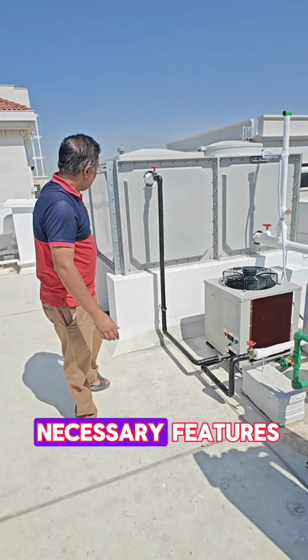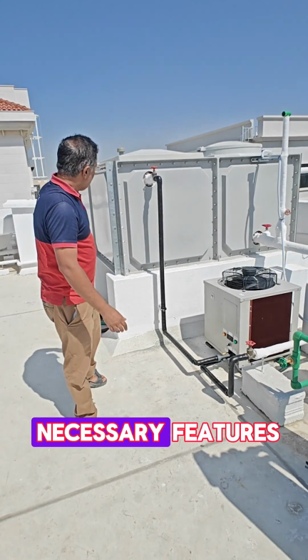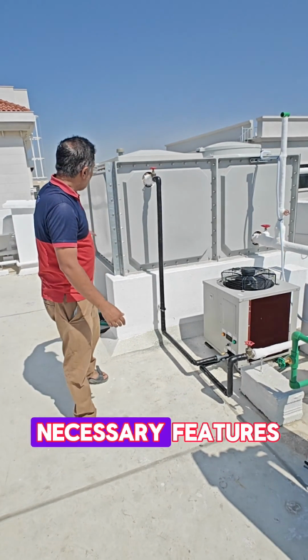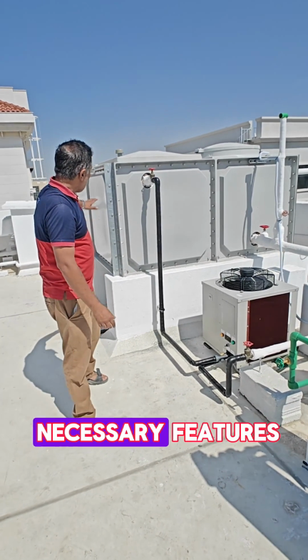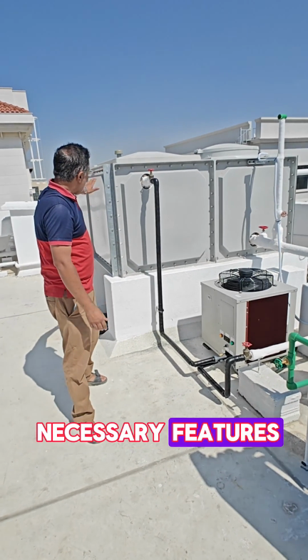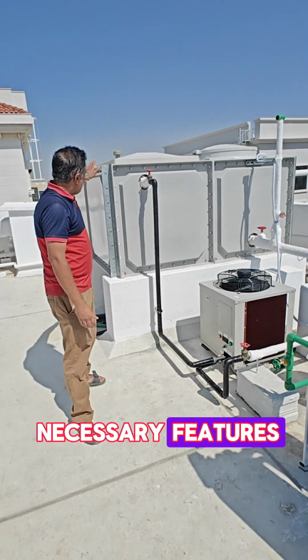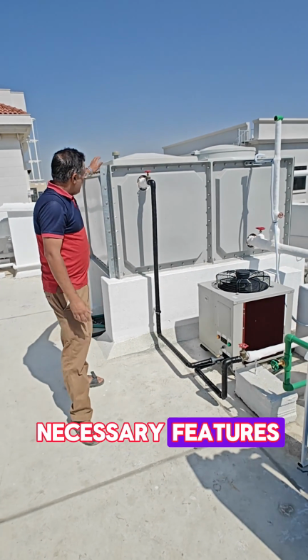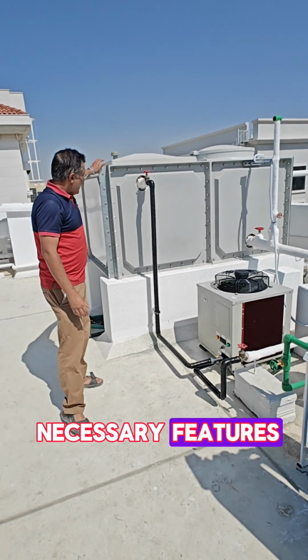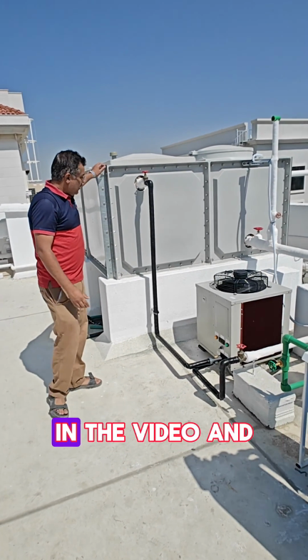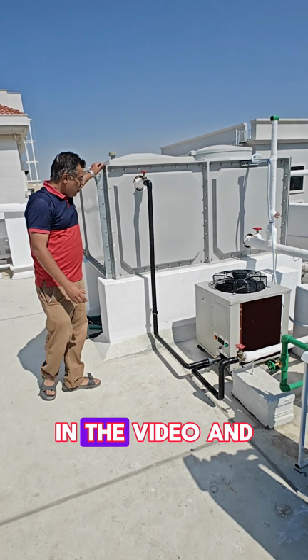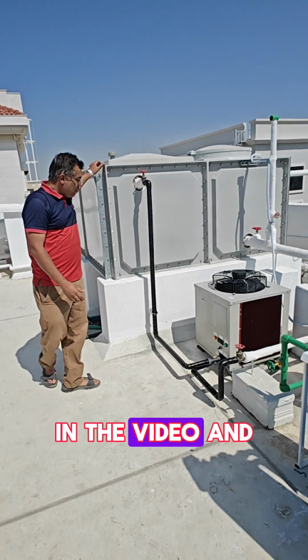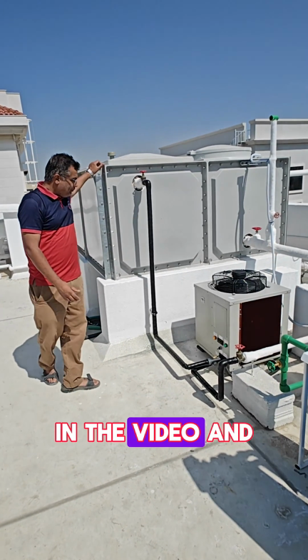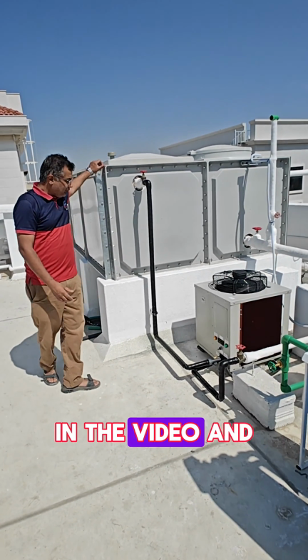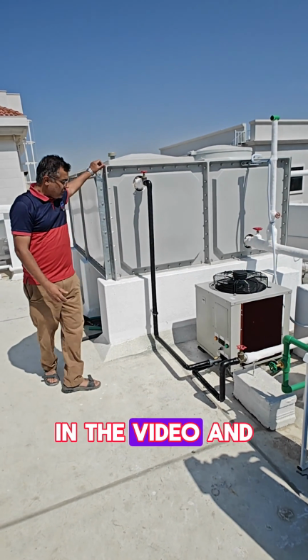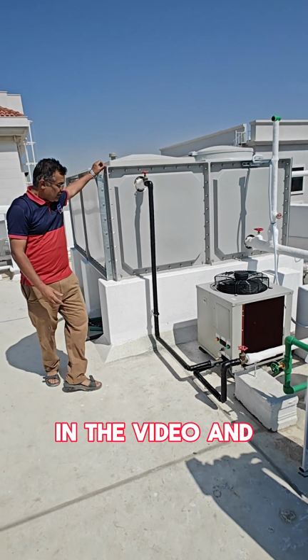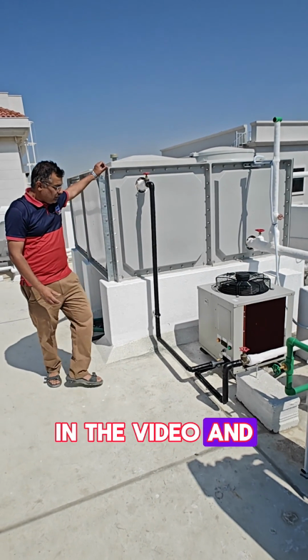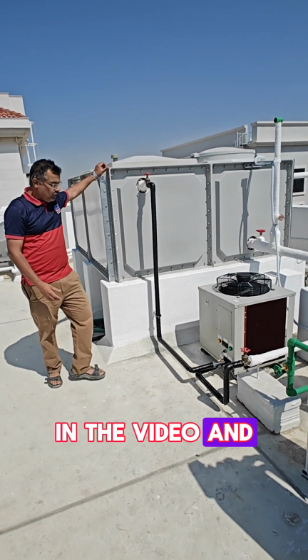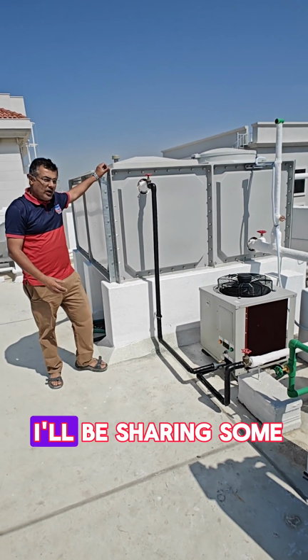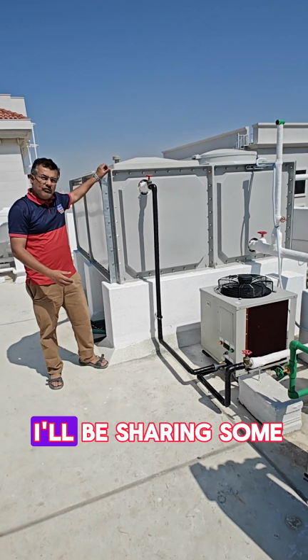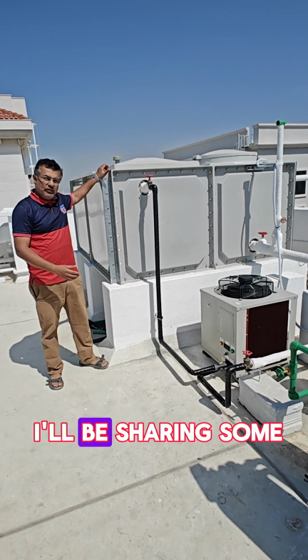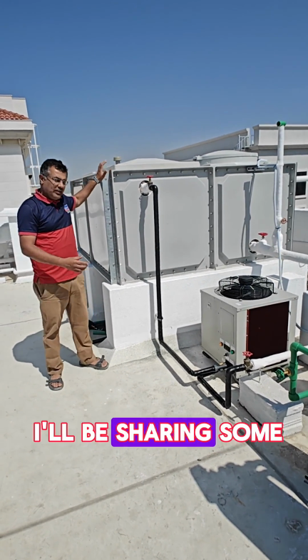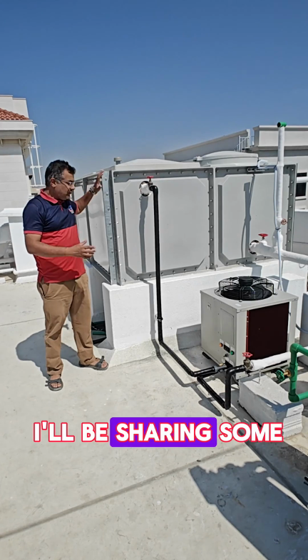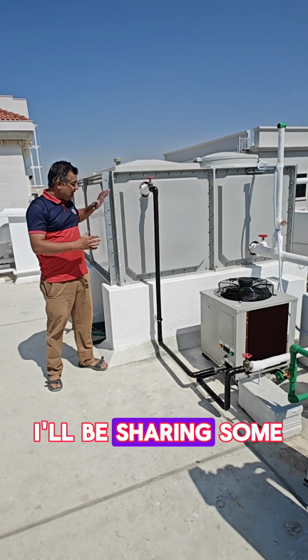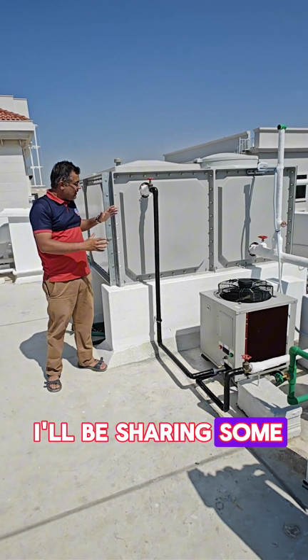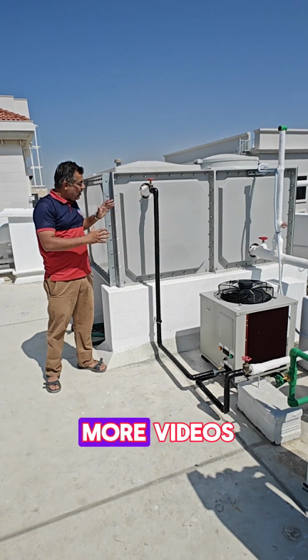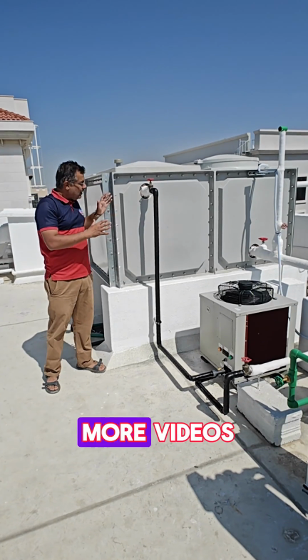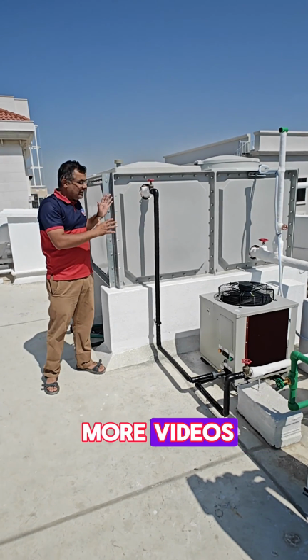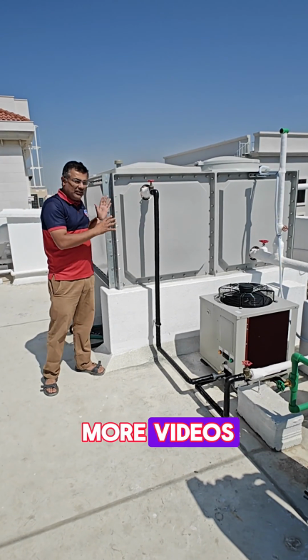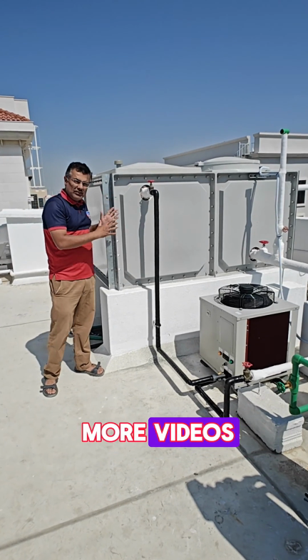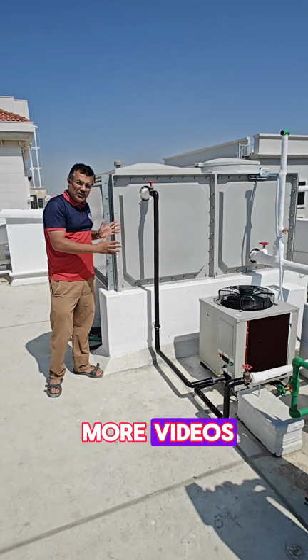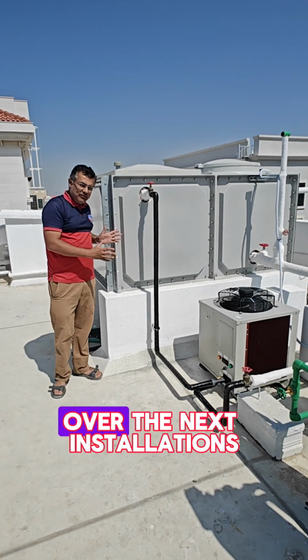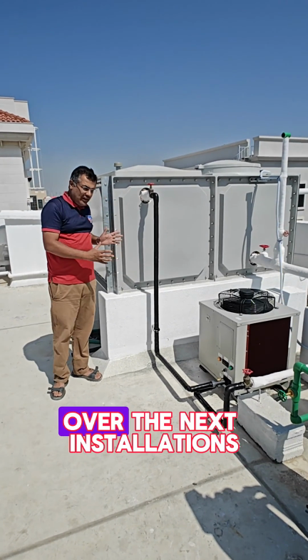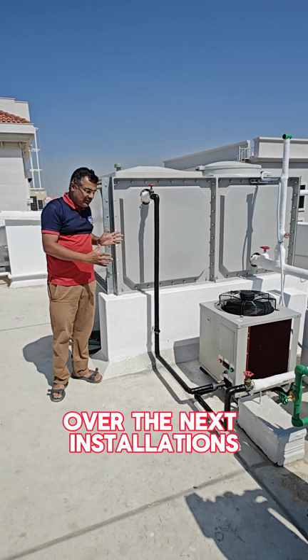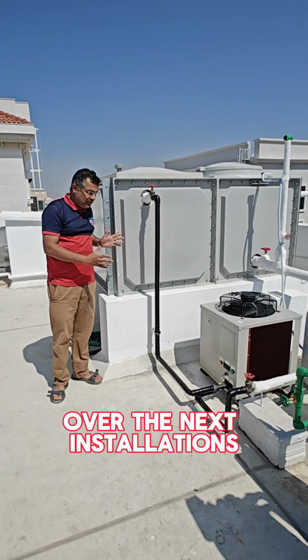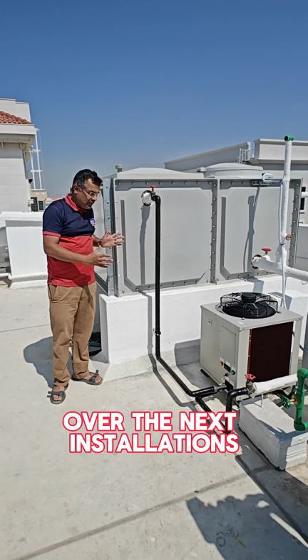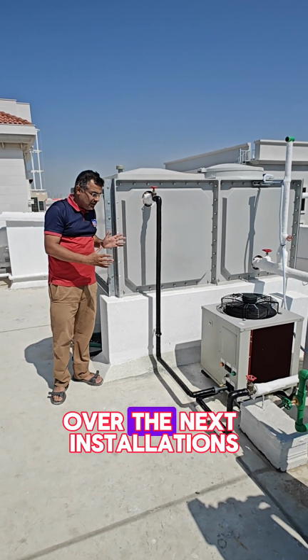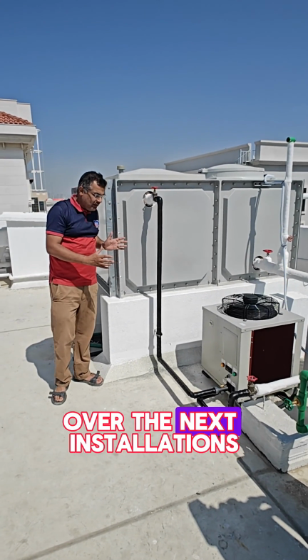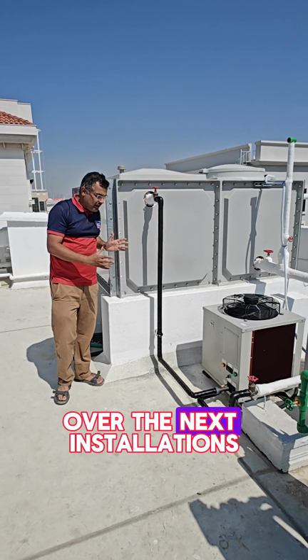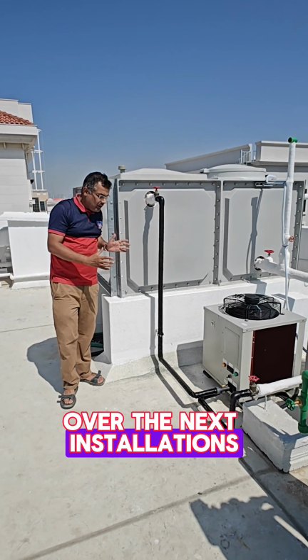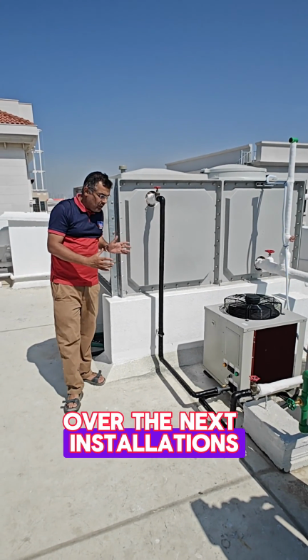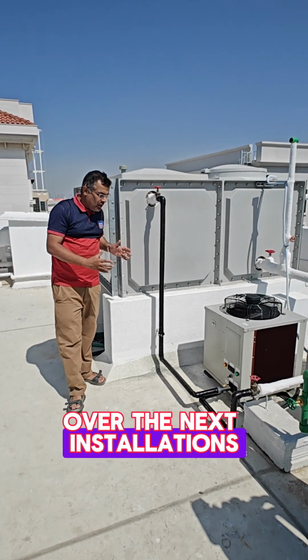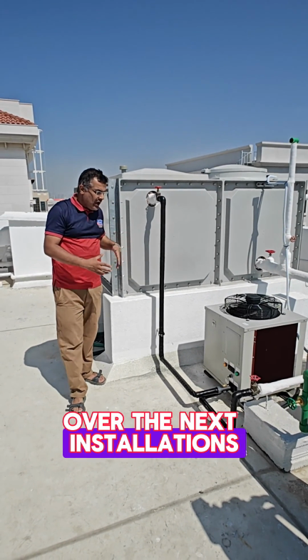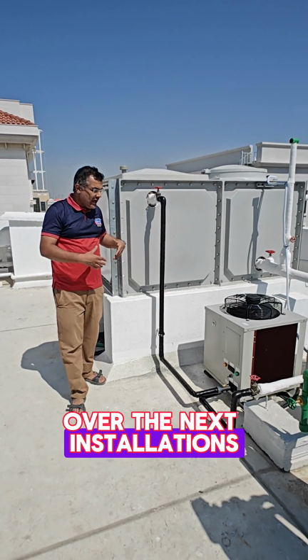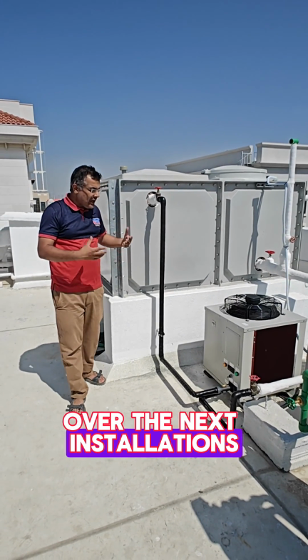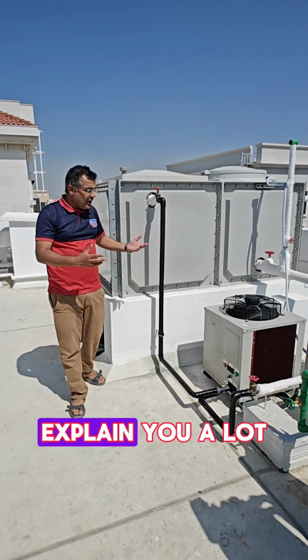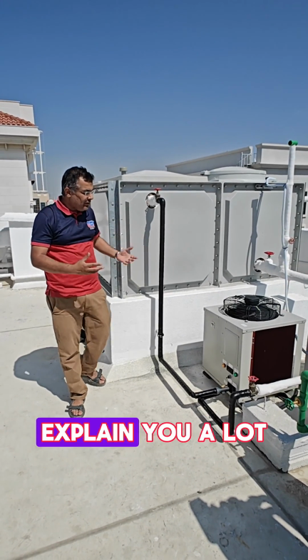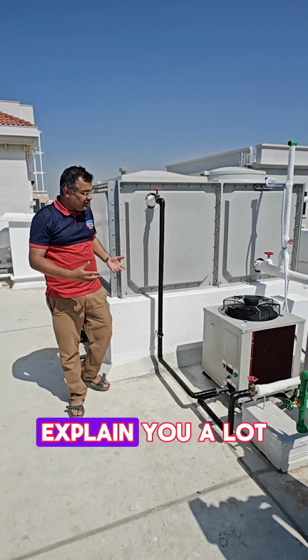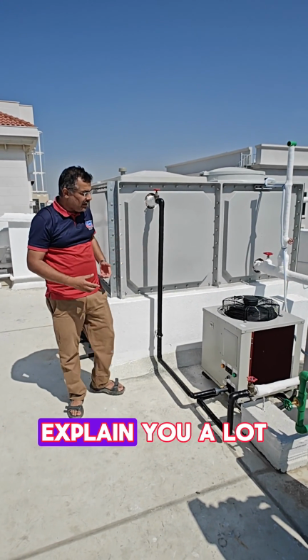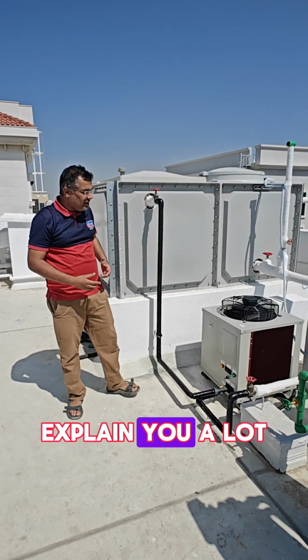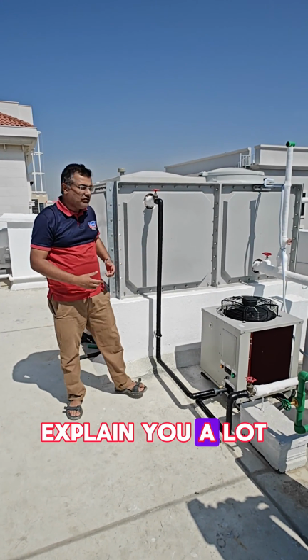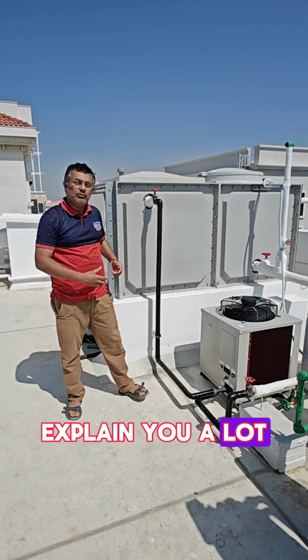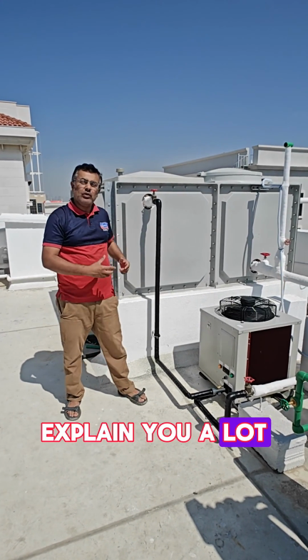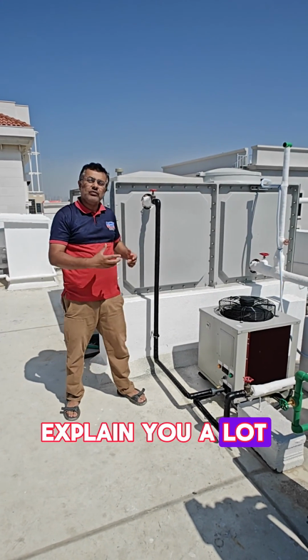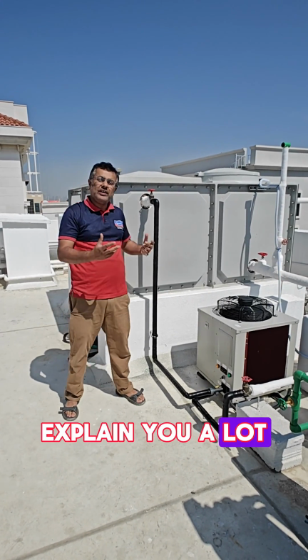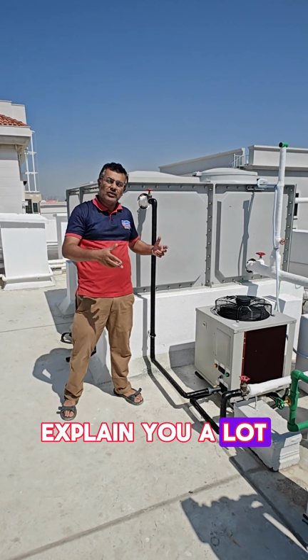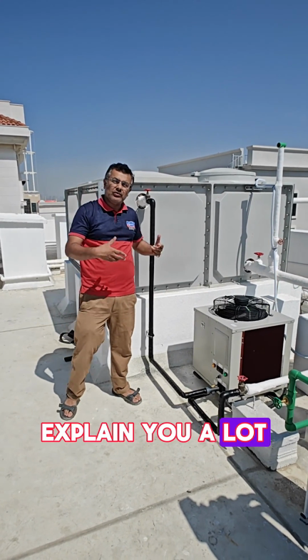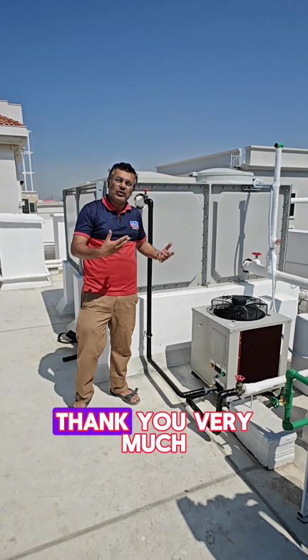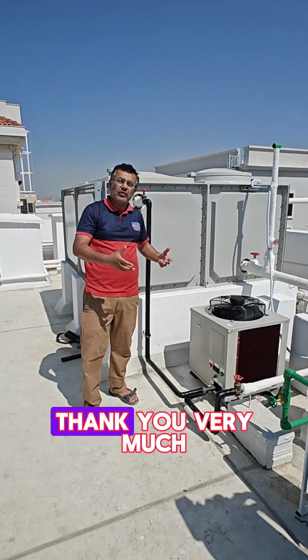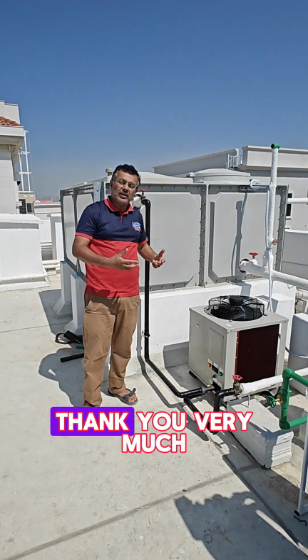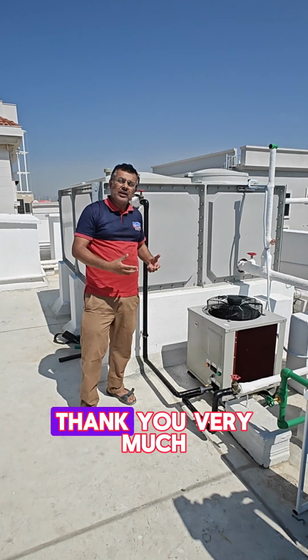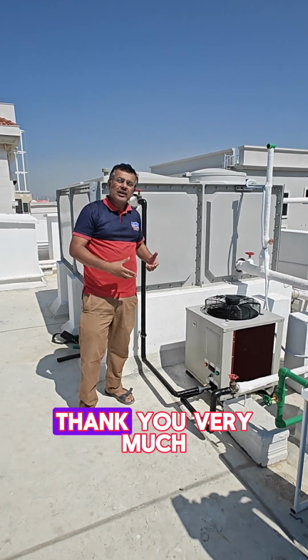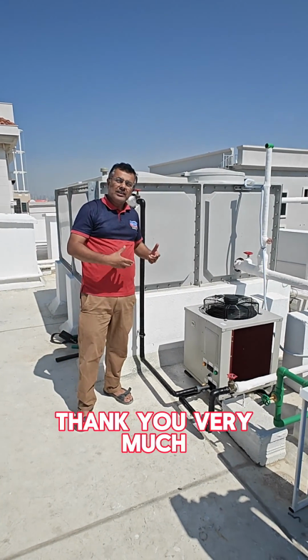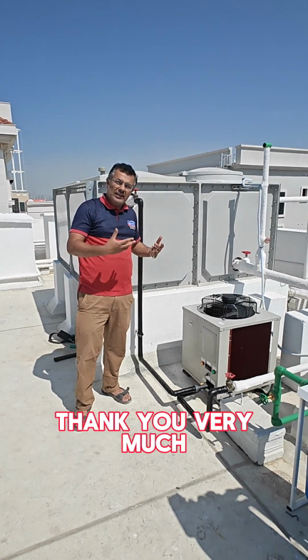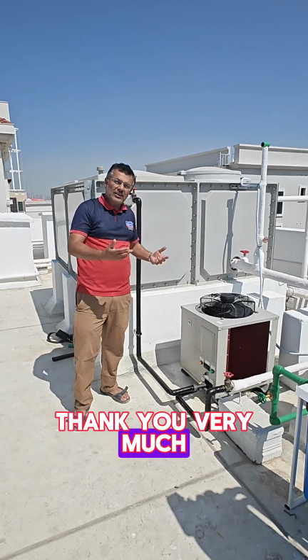I hope you have seen all the necessary features in the video. I'll be sharing some more videos over the next installations to explain more about Dyna water chillers. Thank you very much.